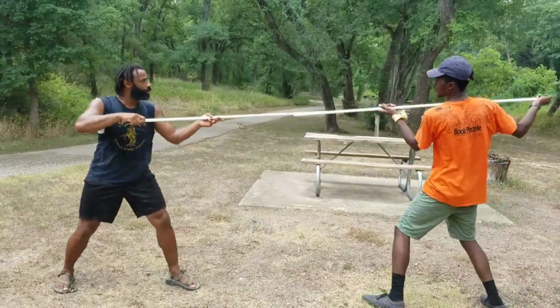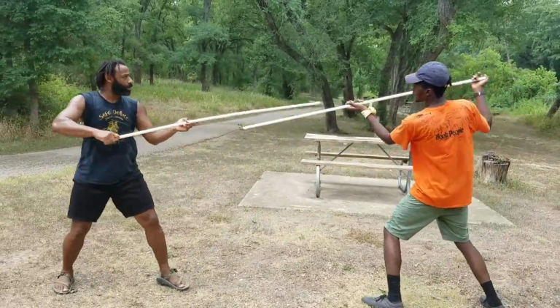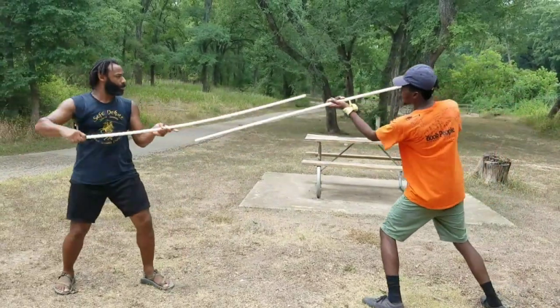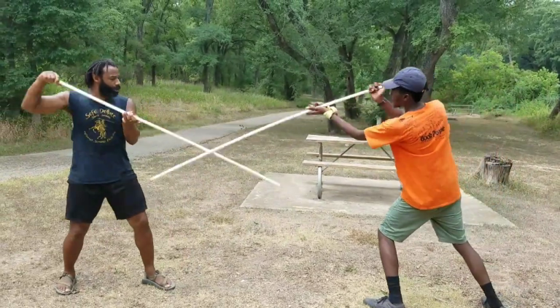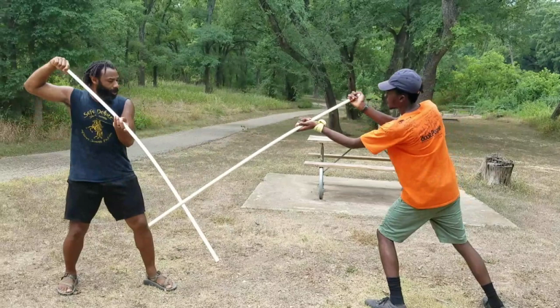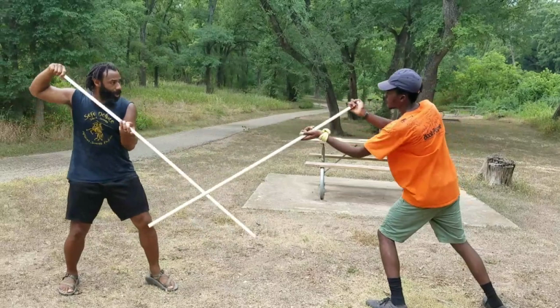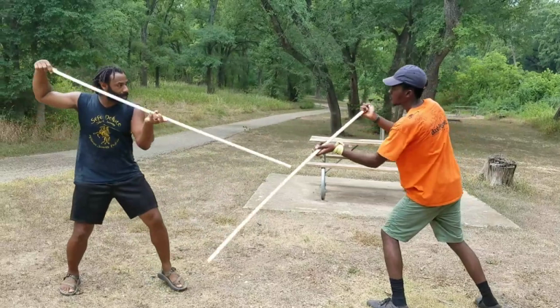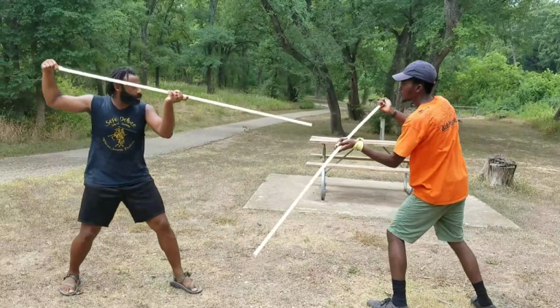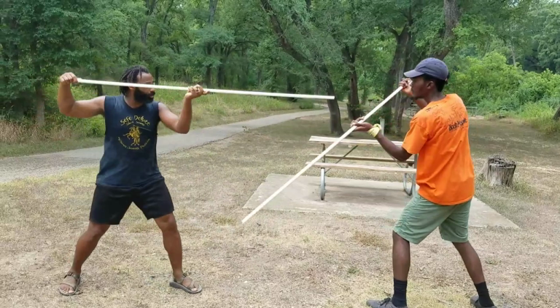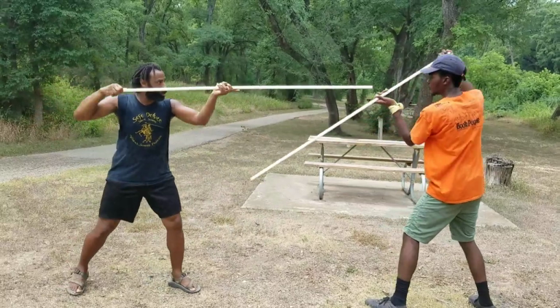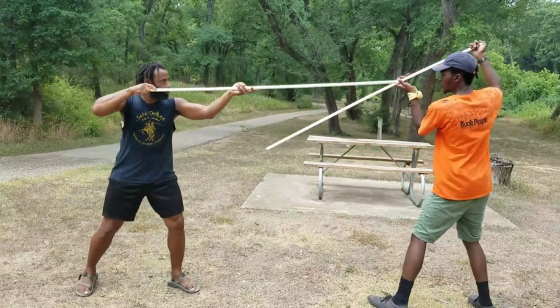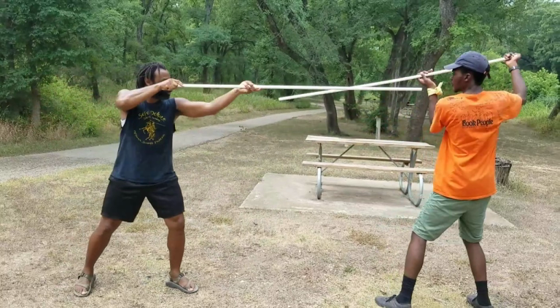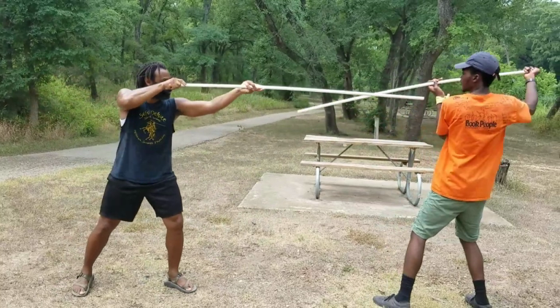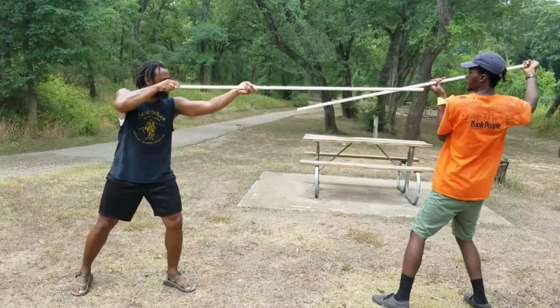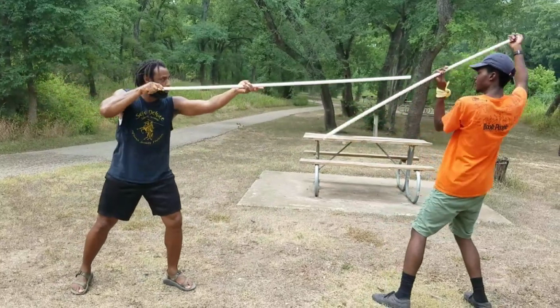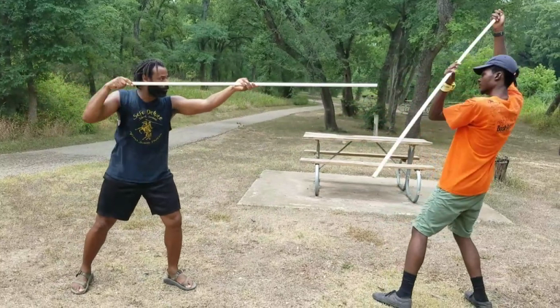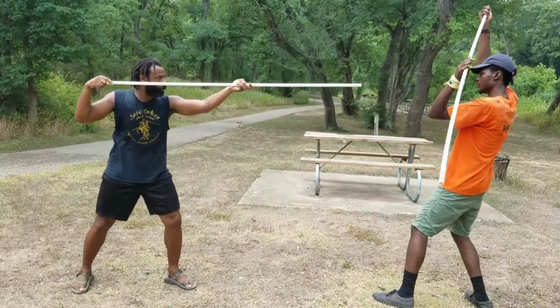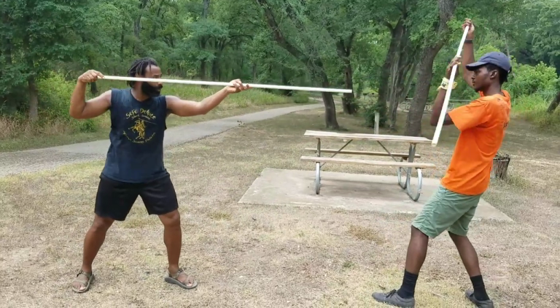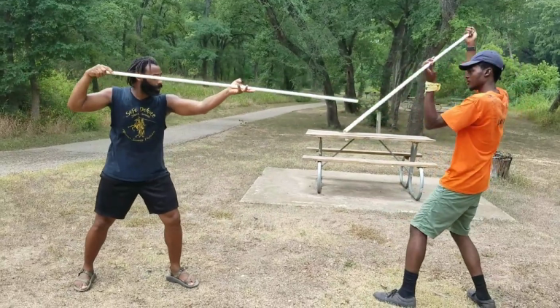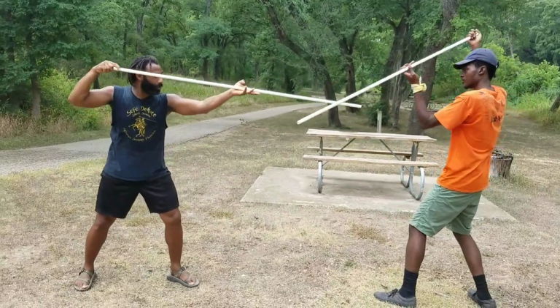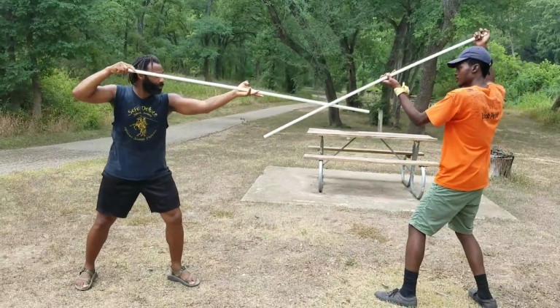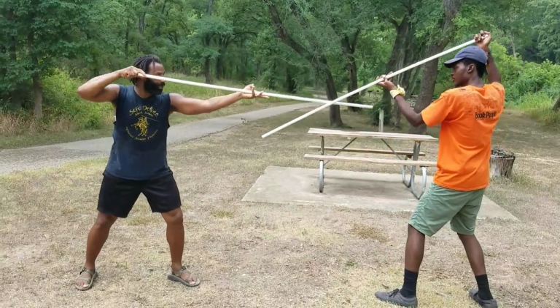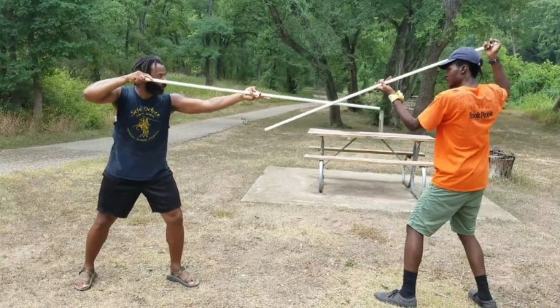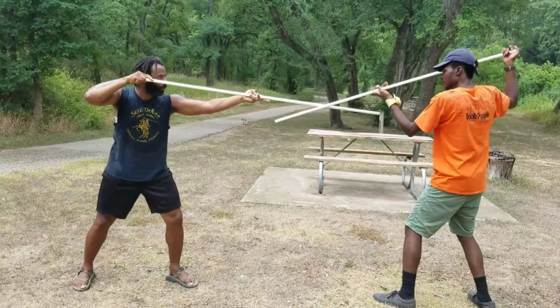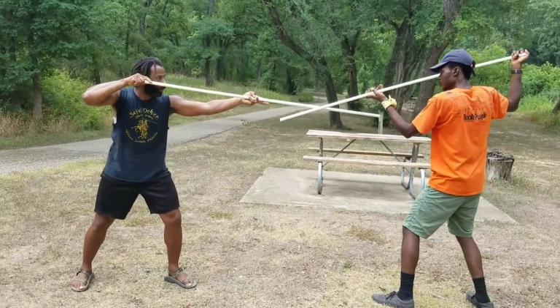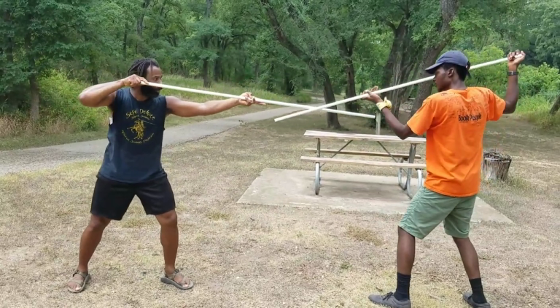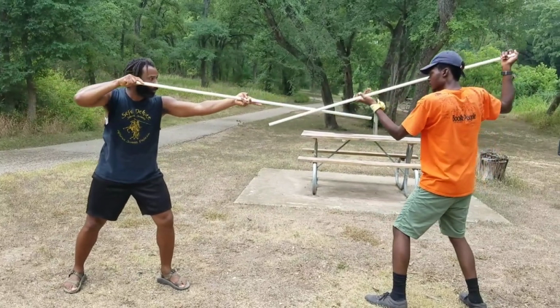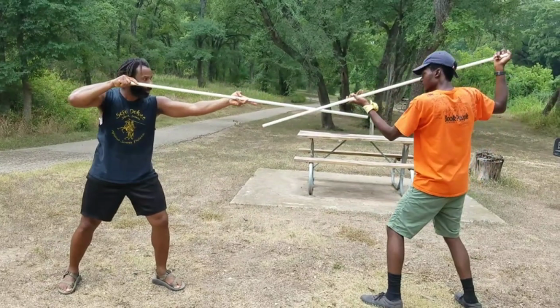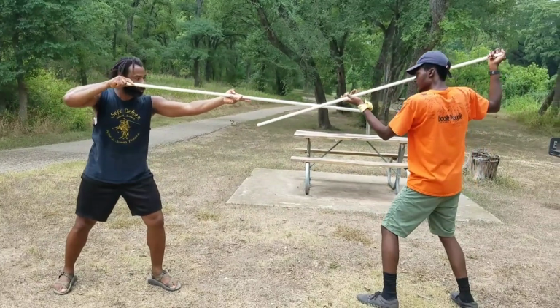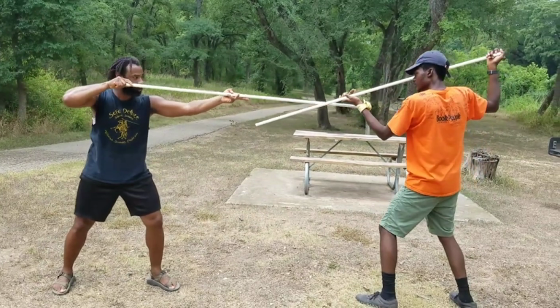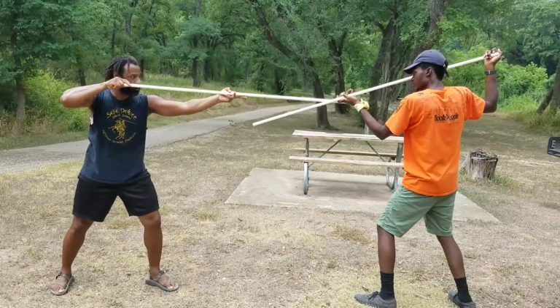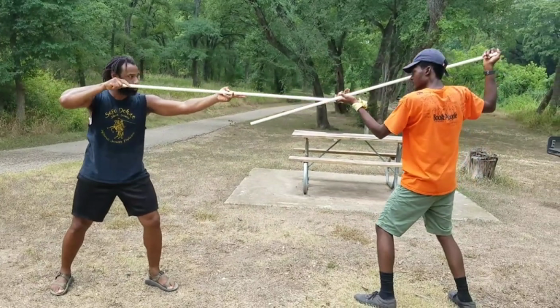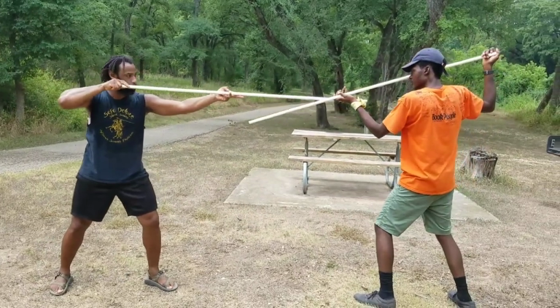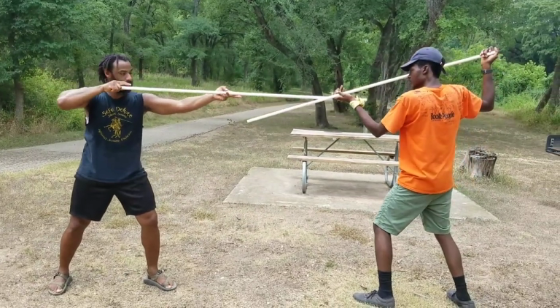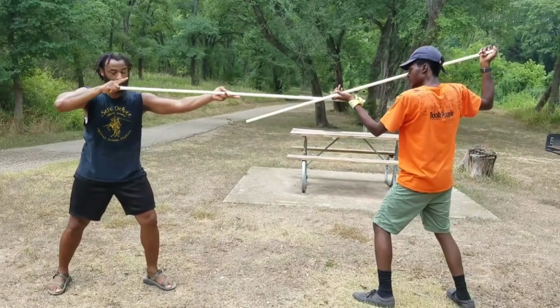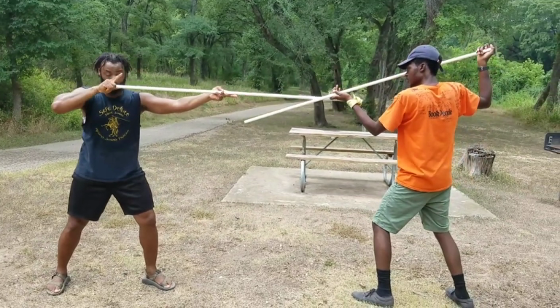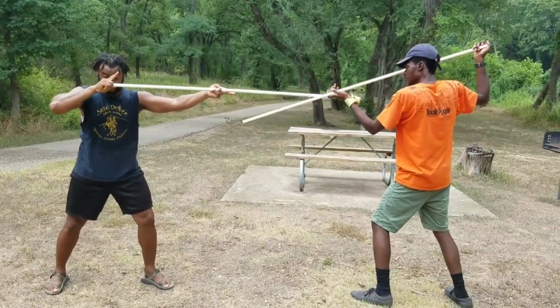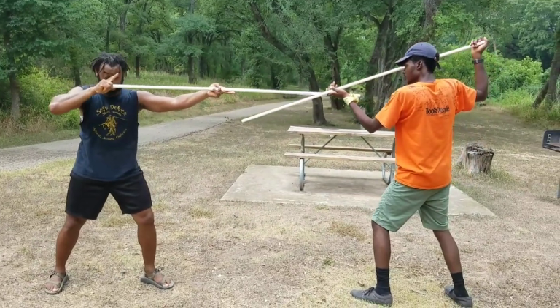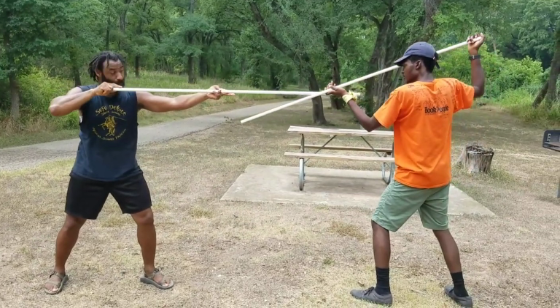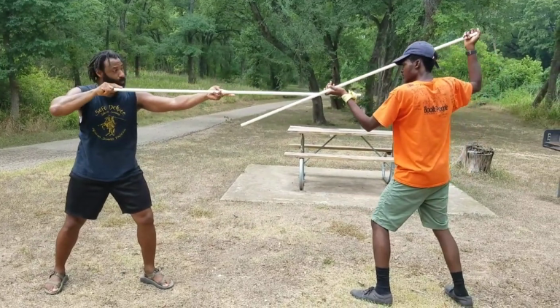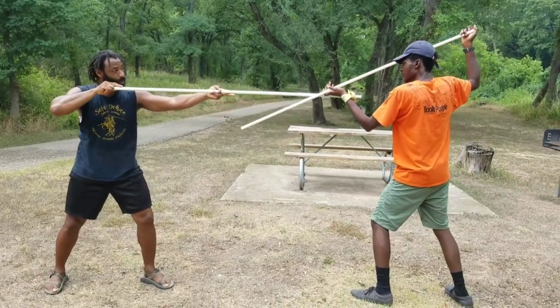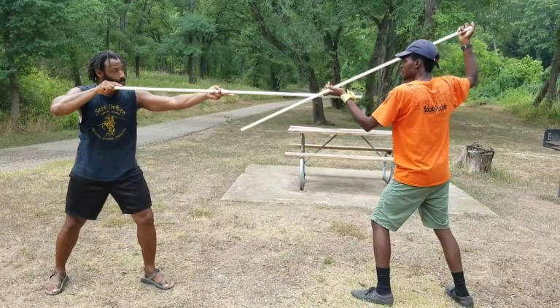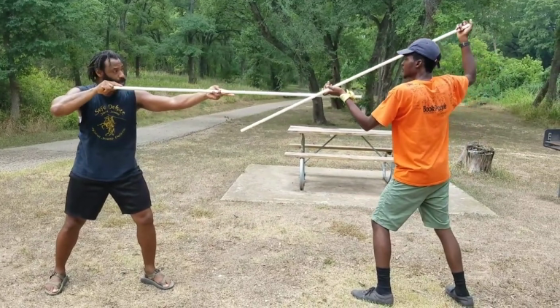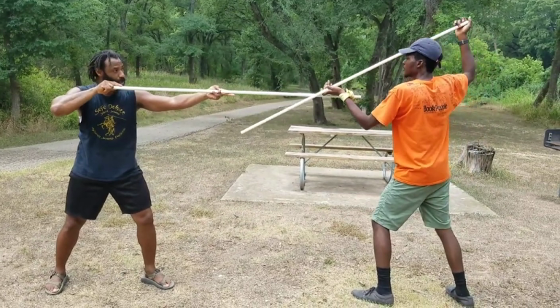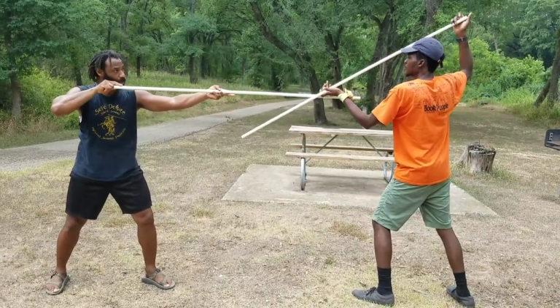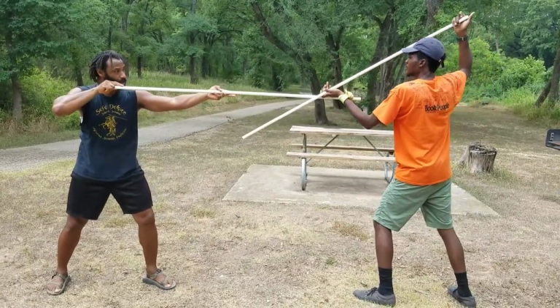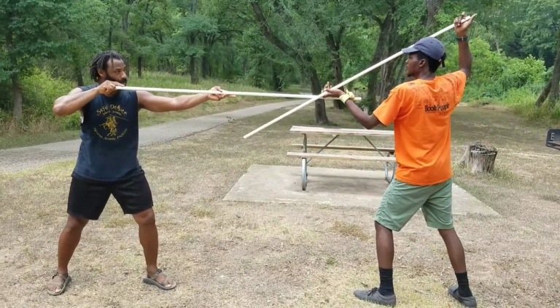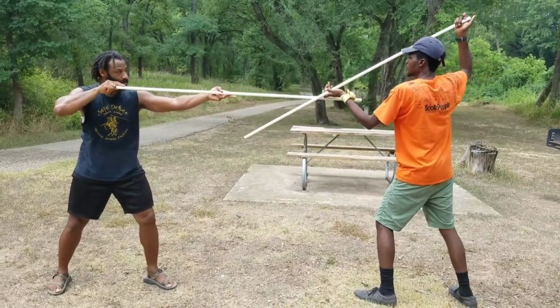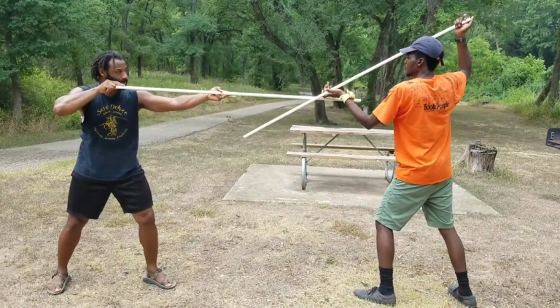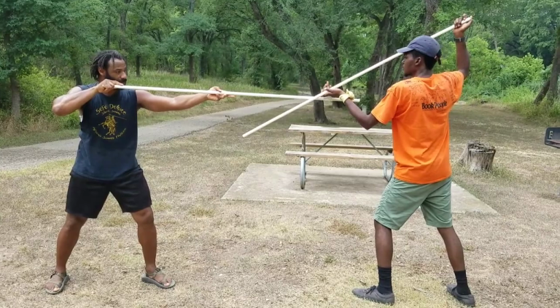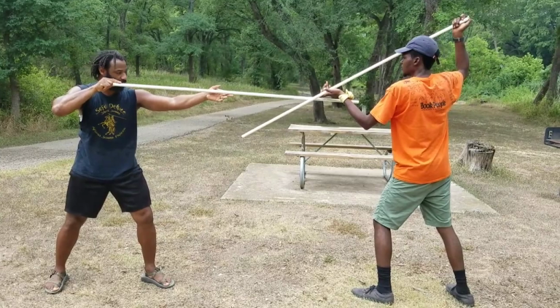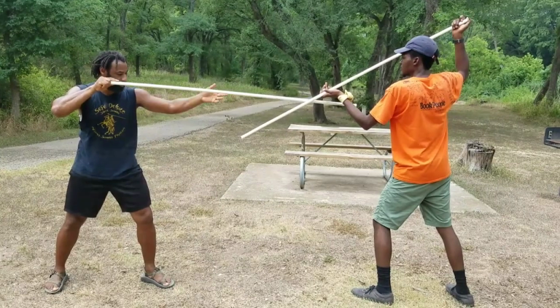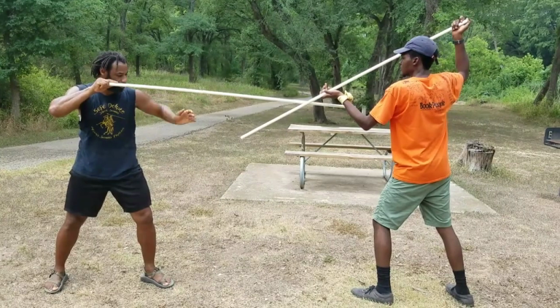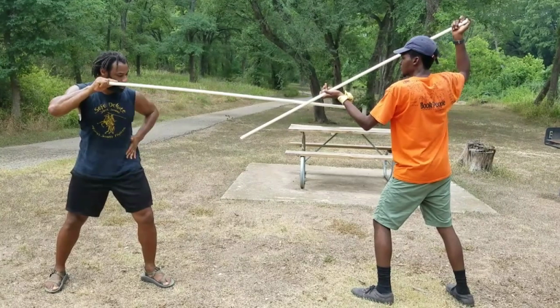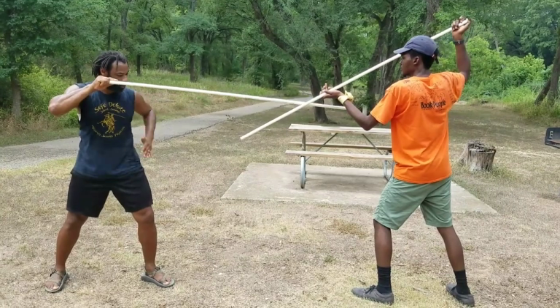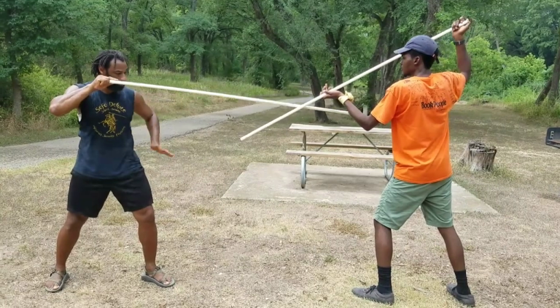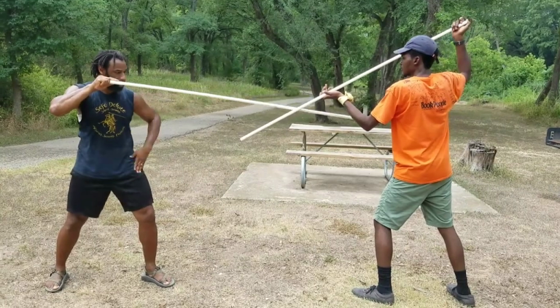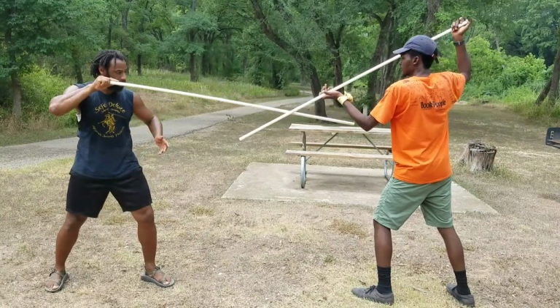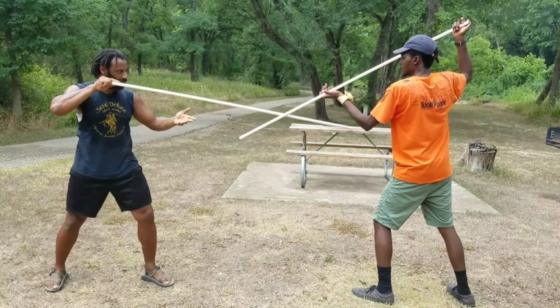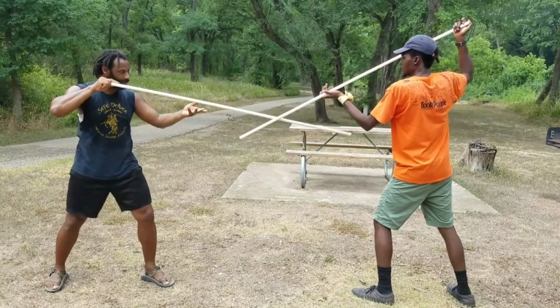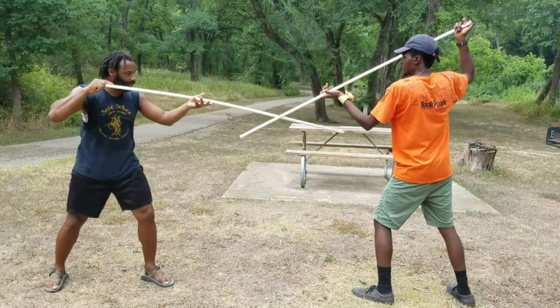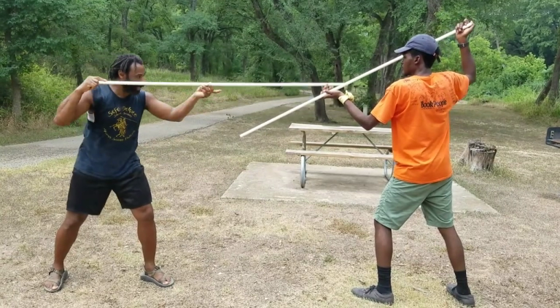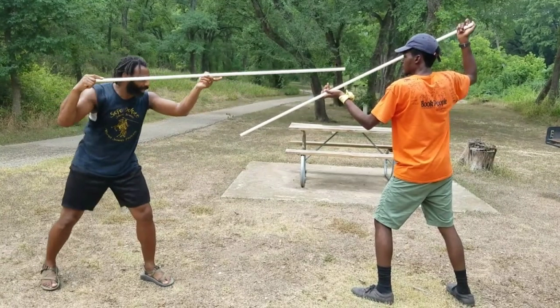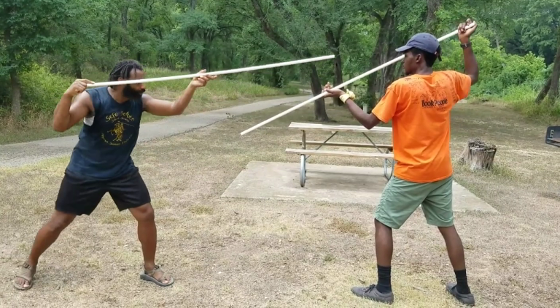Some of the targets you'll notice — at least in the wall descriptions — will be the shoulder, the face, the body, and the leg.